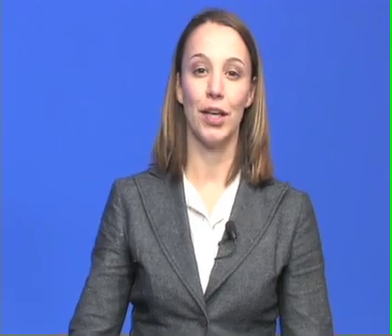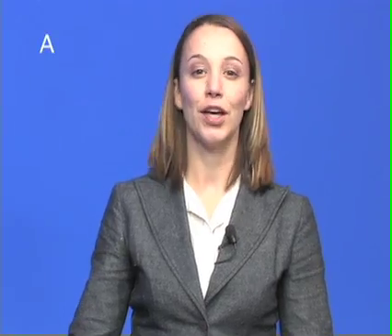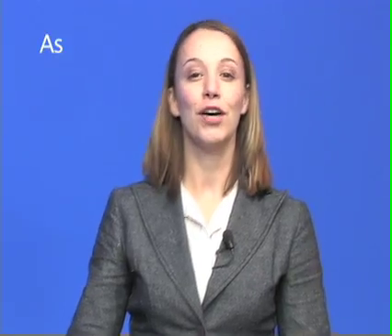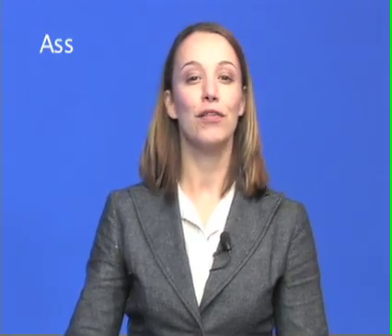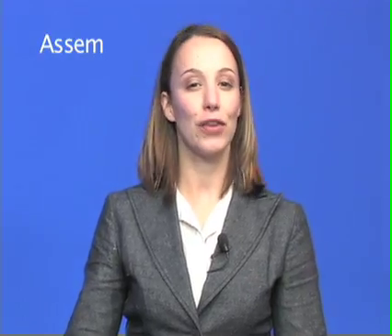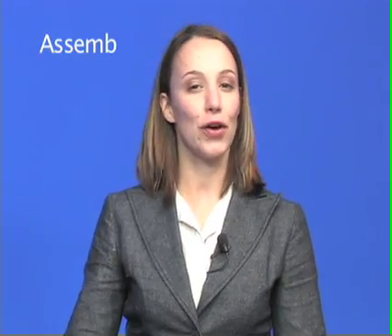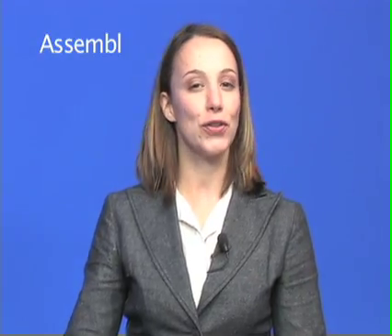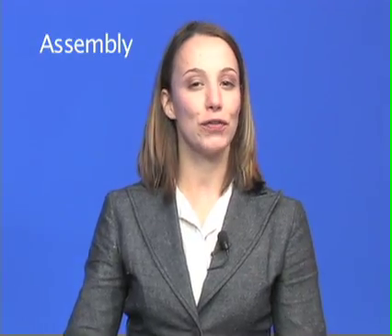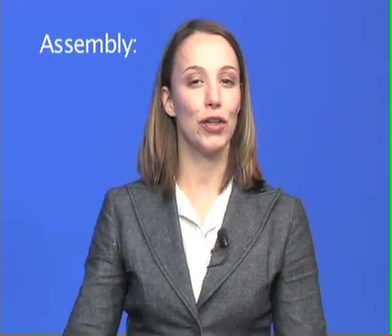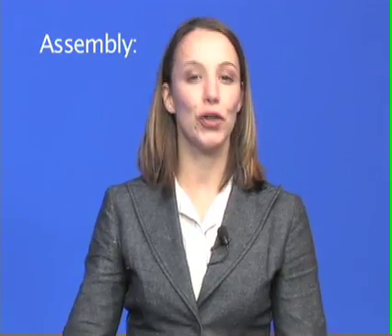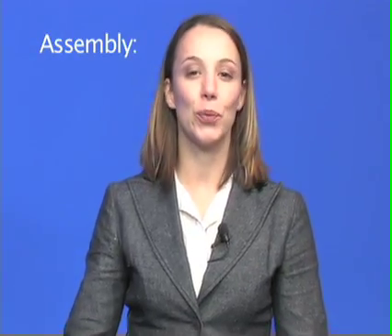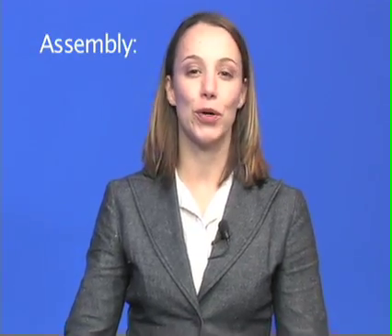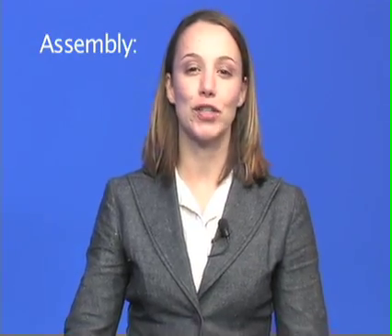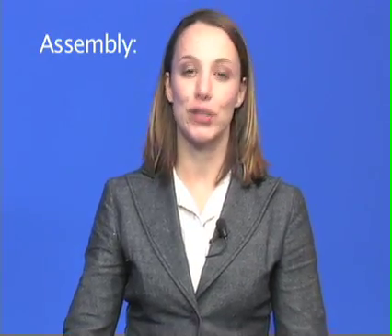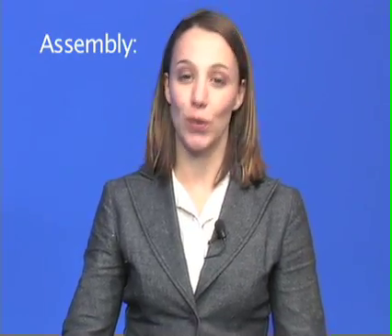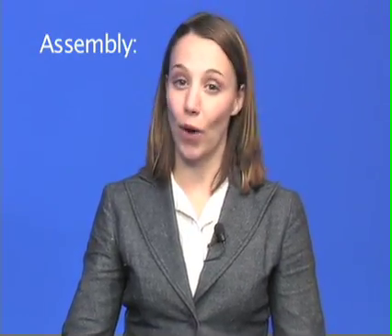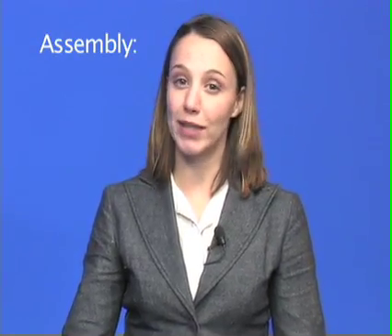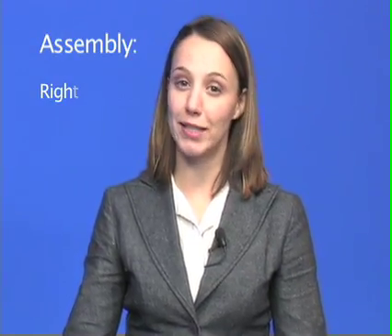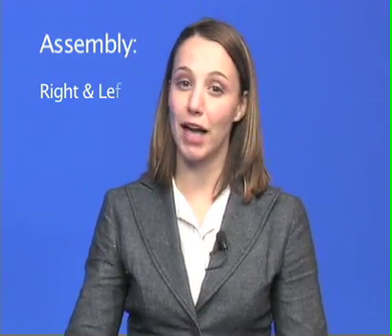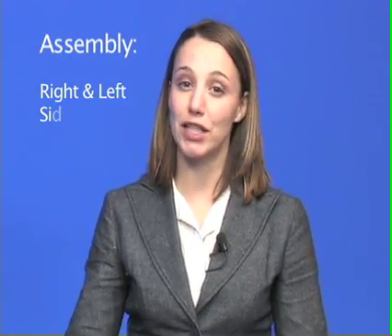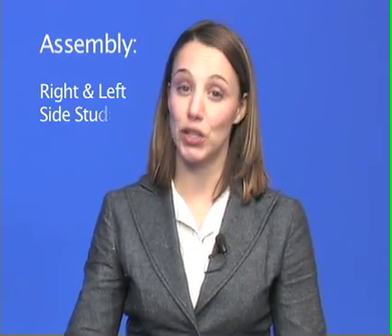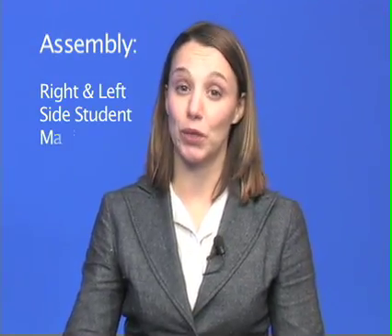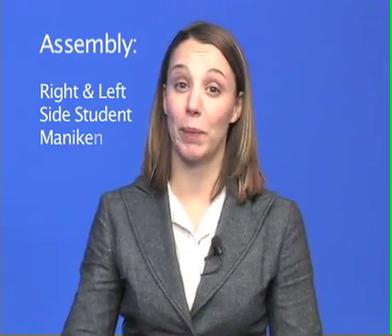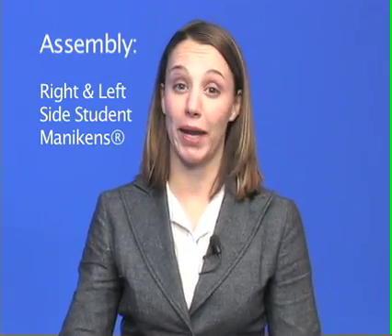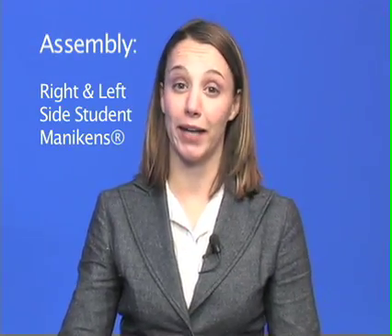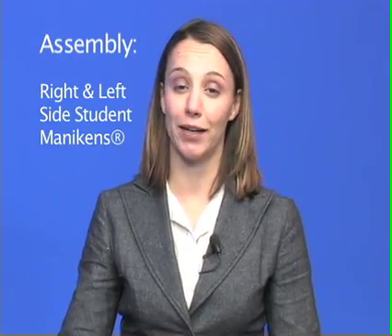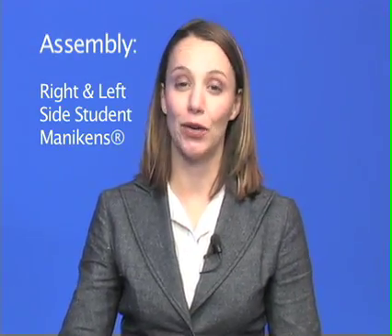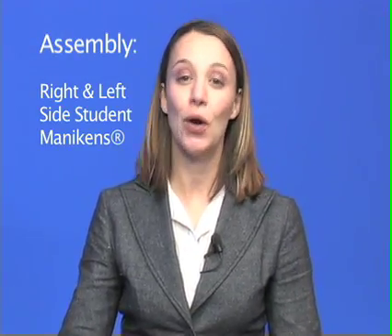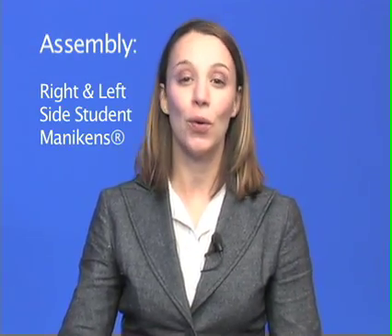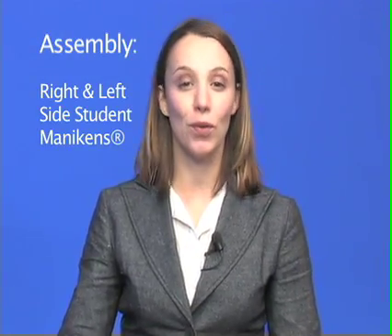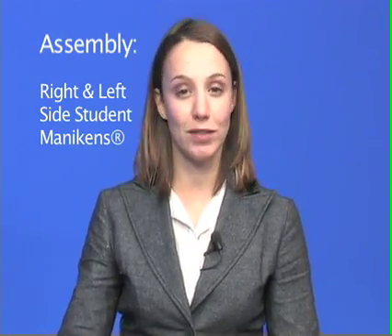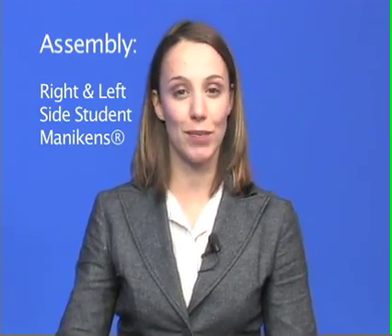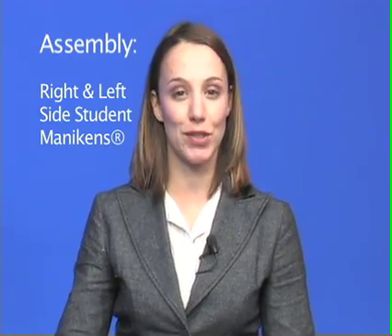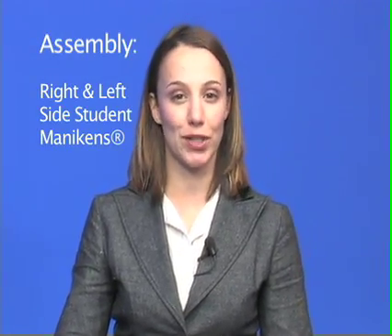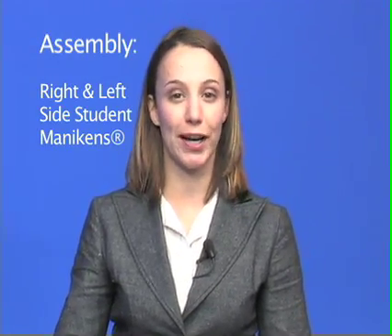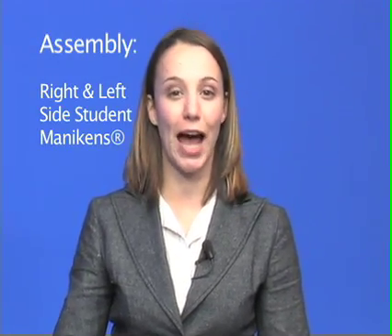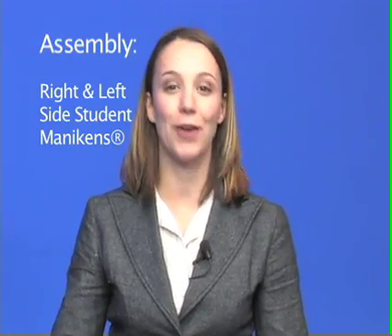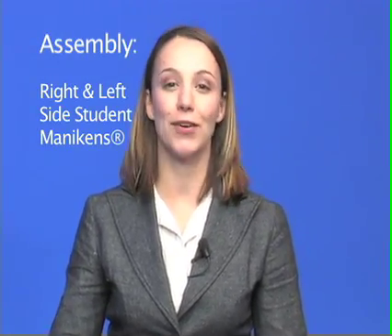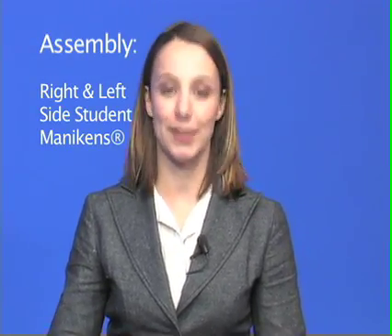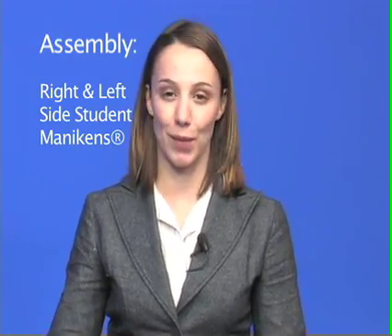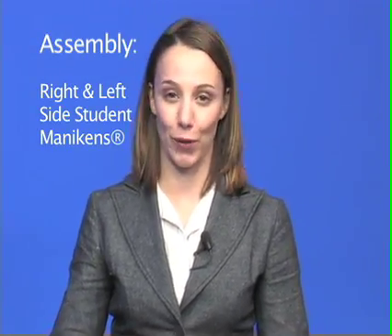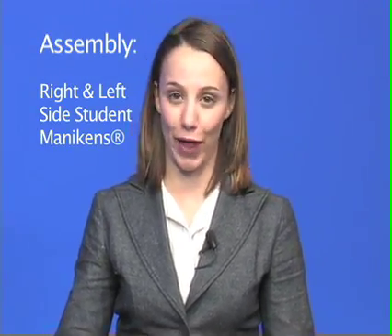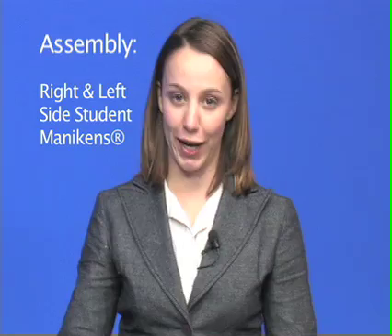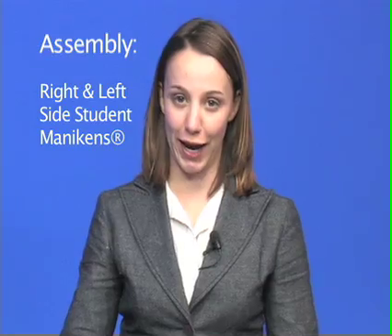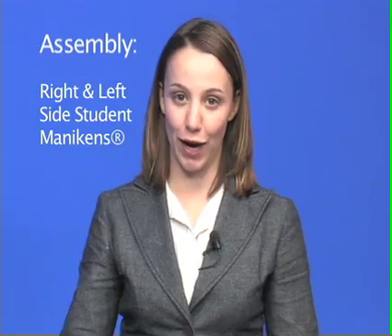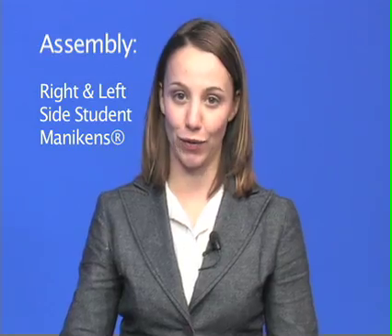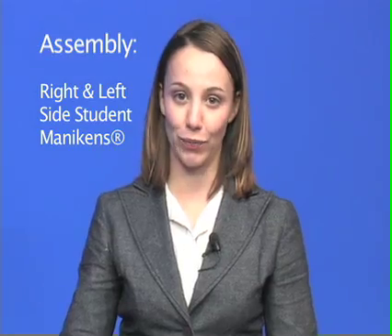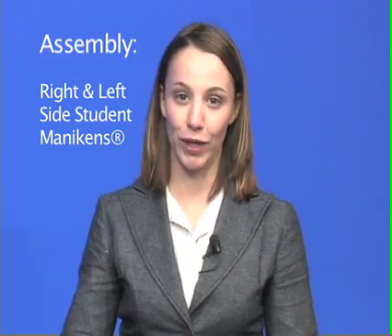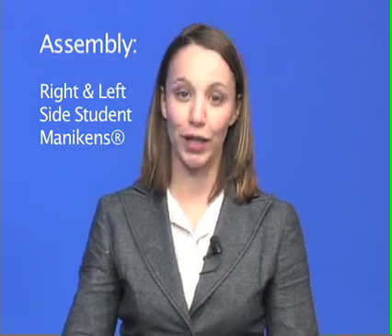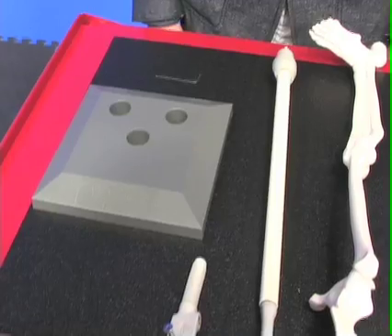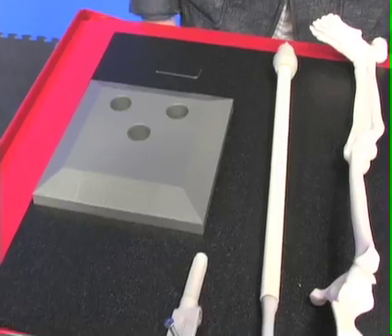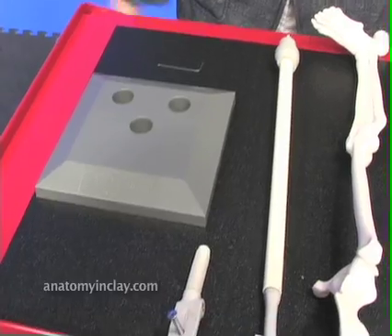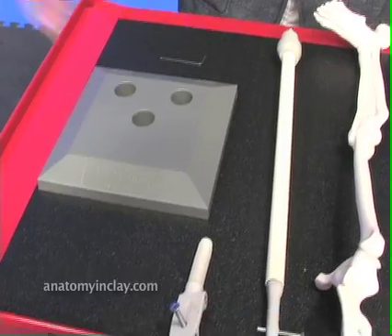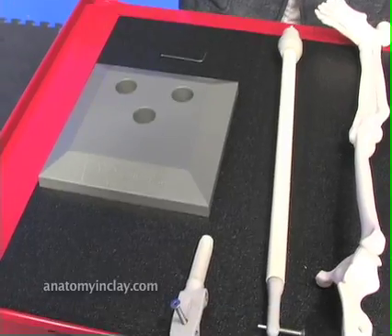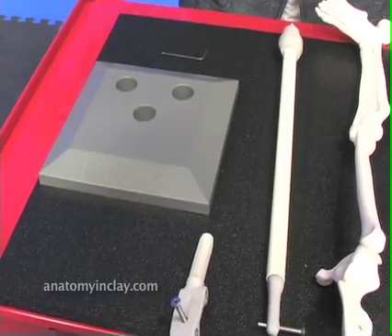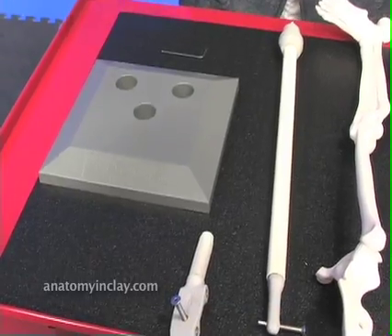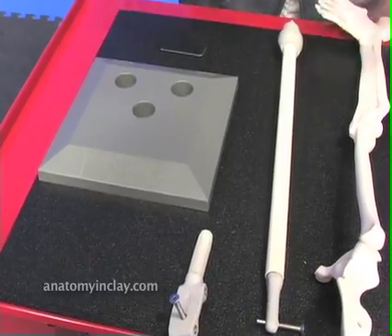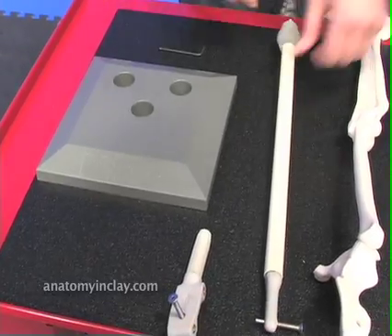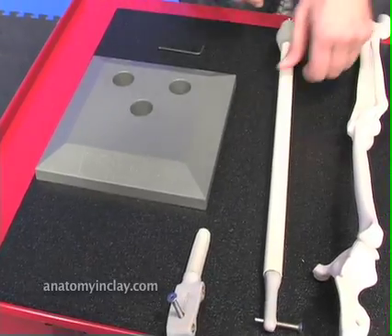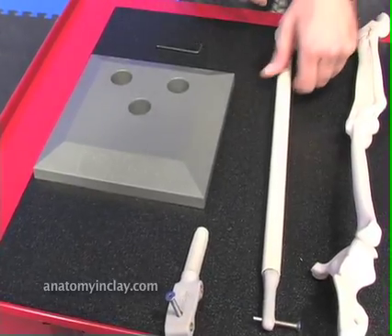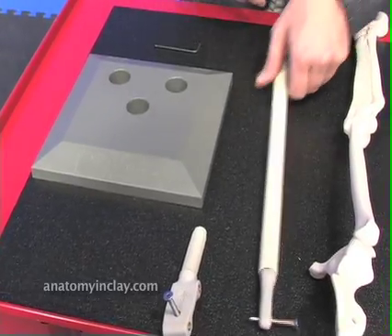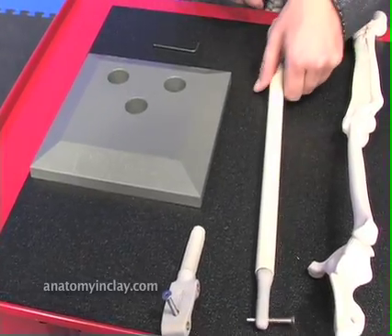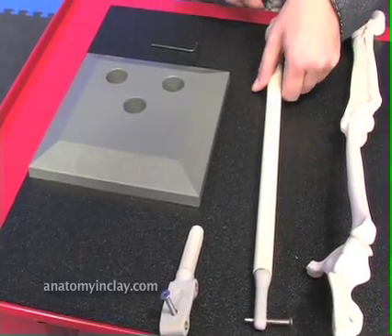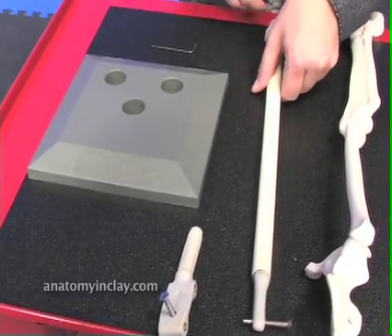For those of you who purchased a one-side student mannequin, we'll demonstrate how to assemble that now. Let's begin by assembling the boom.